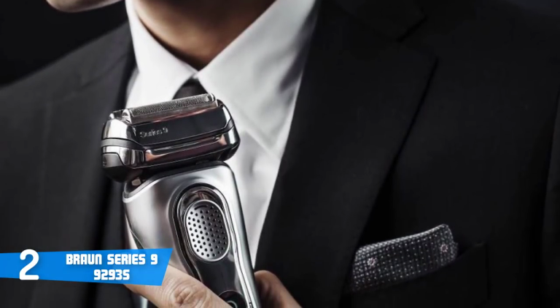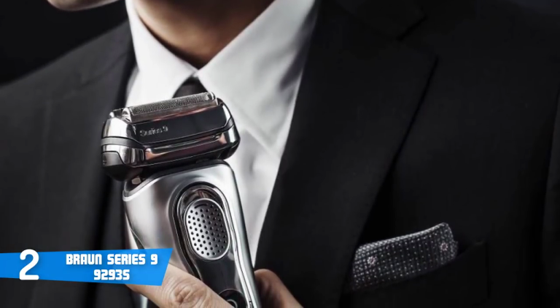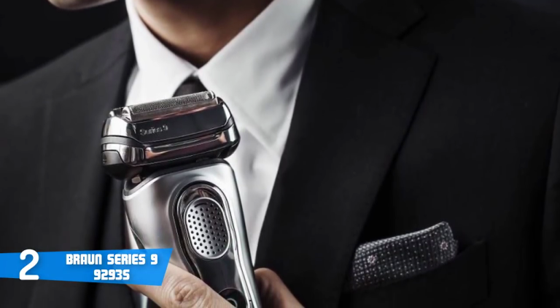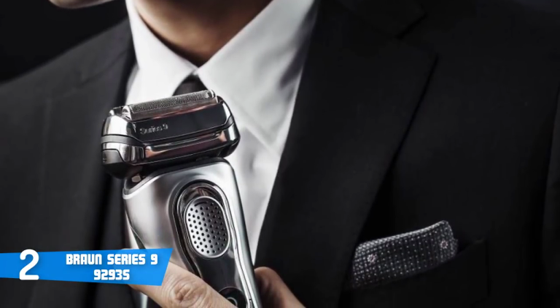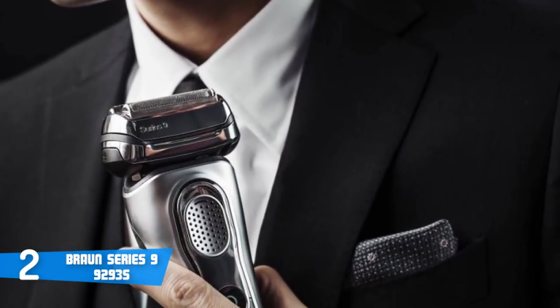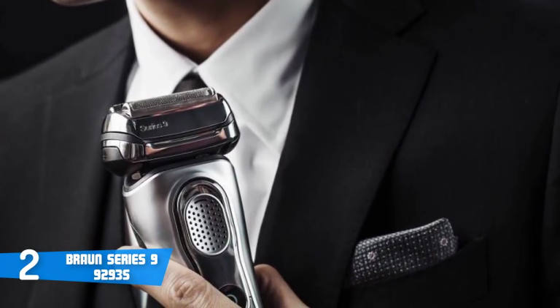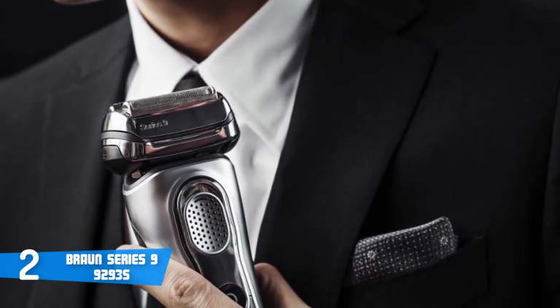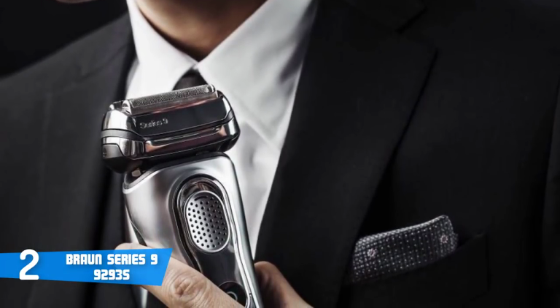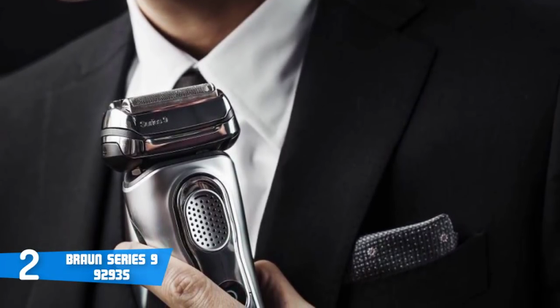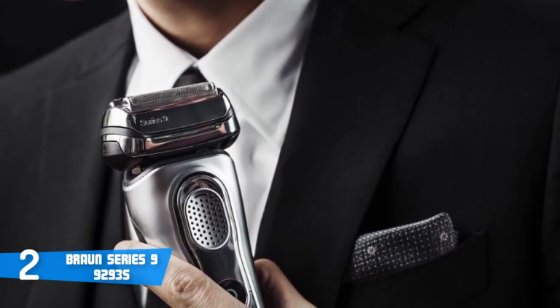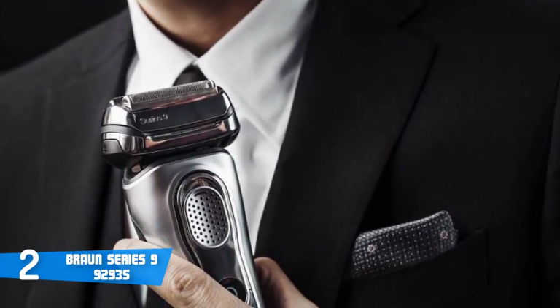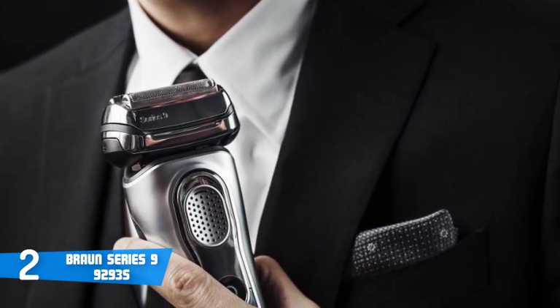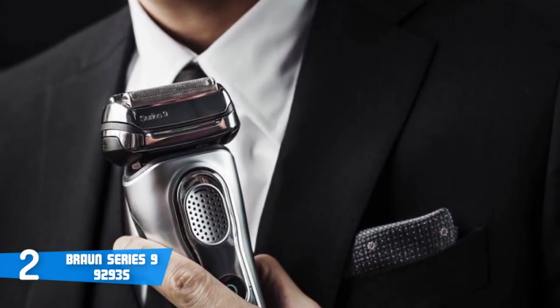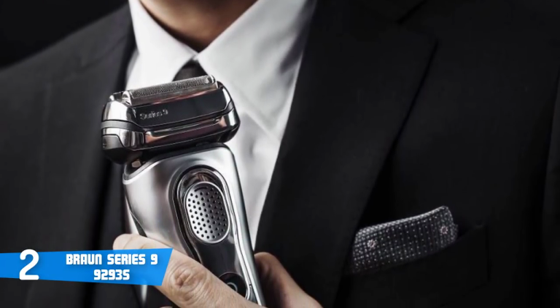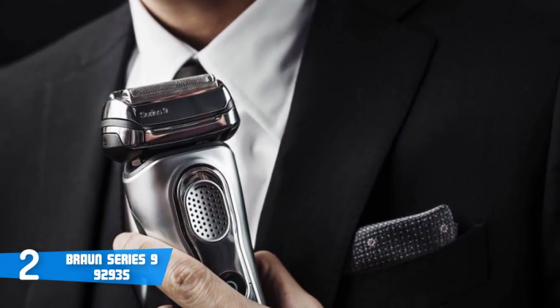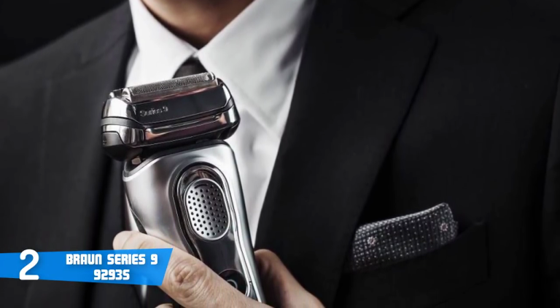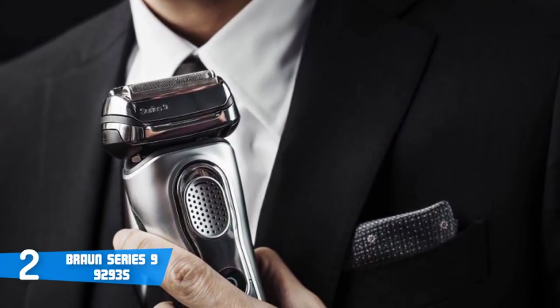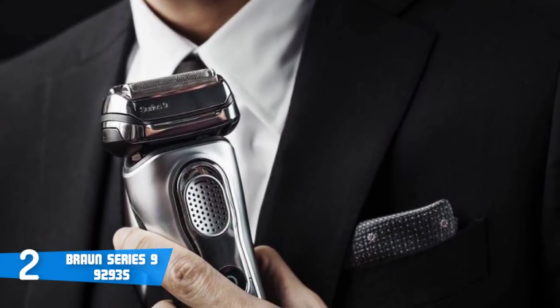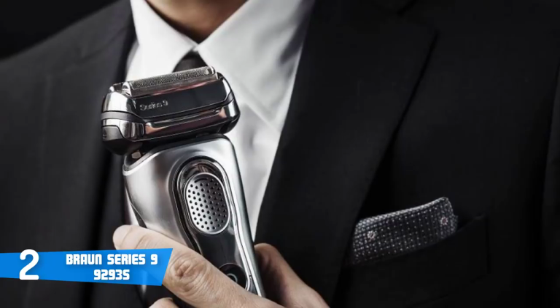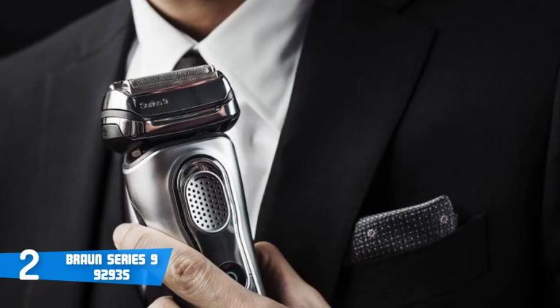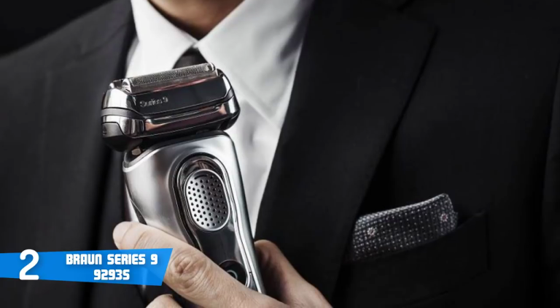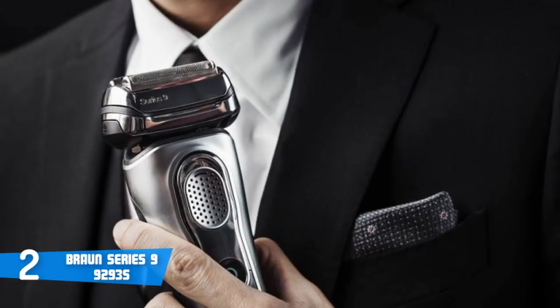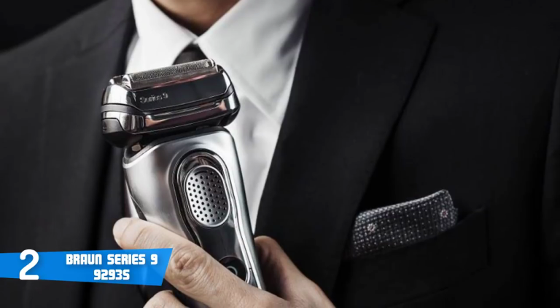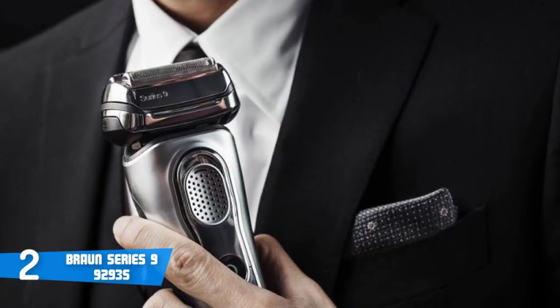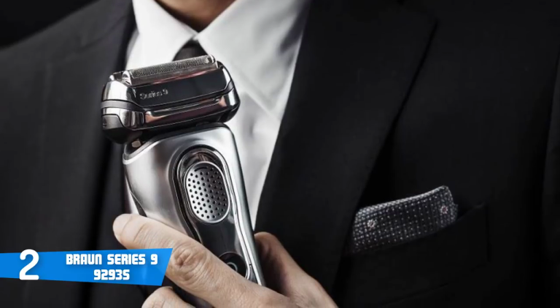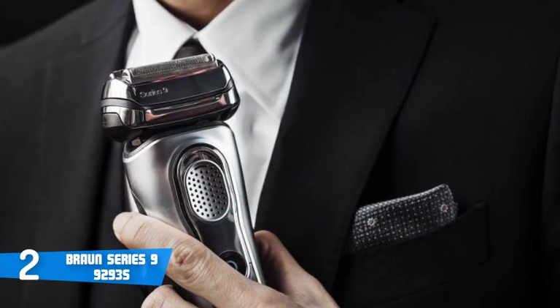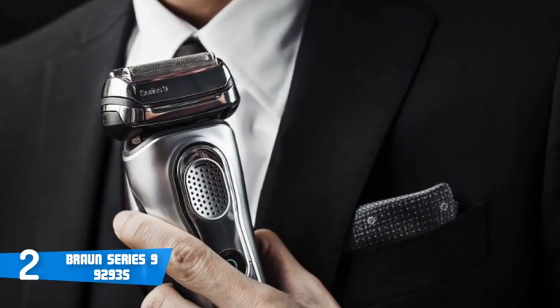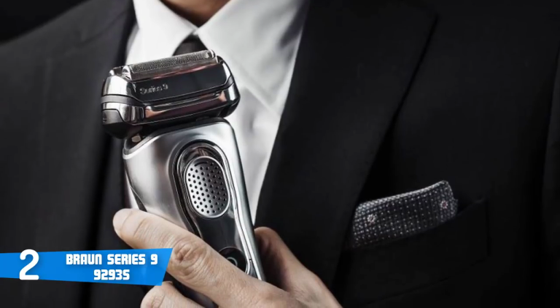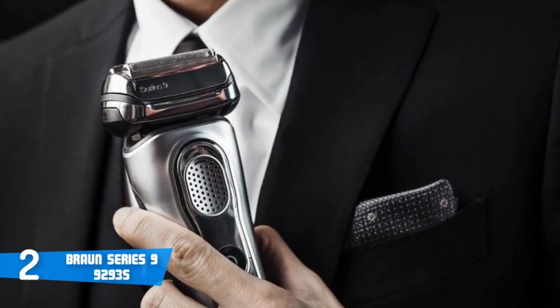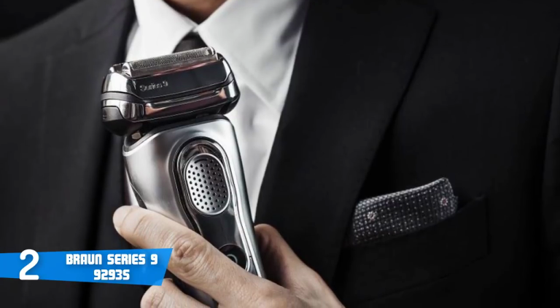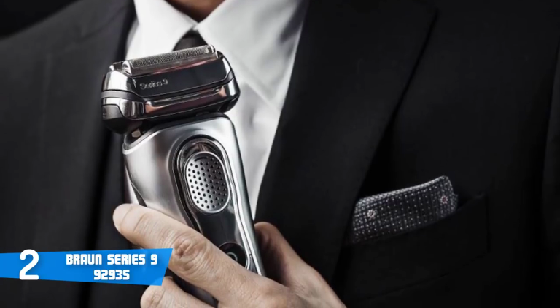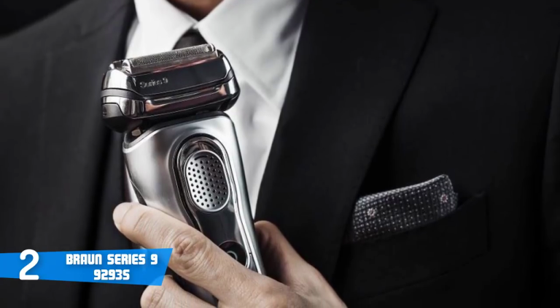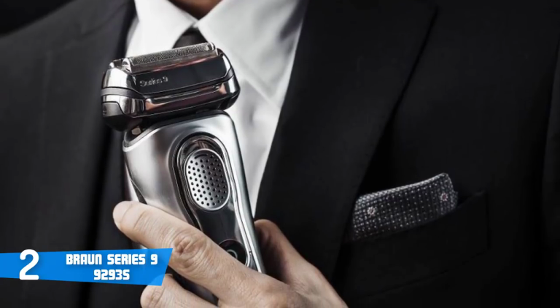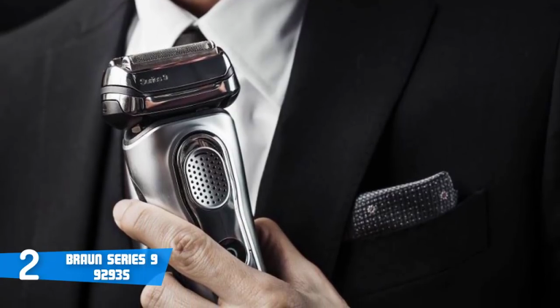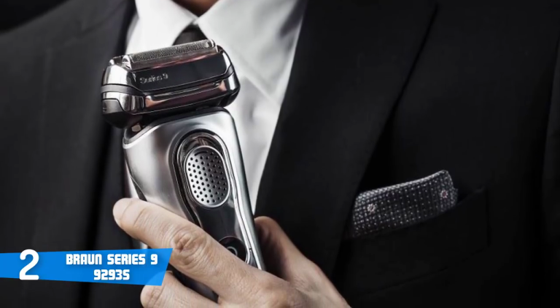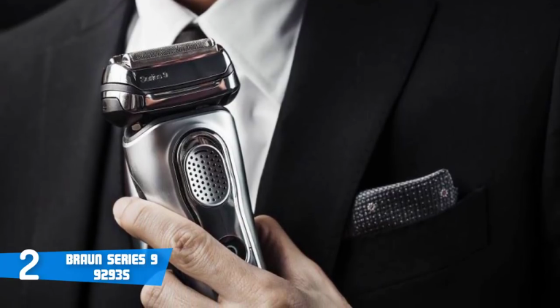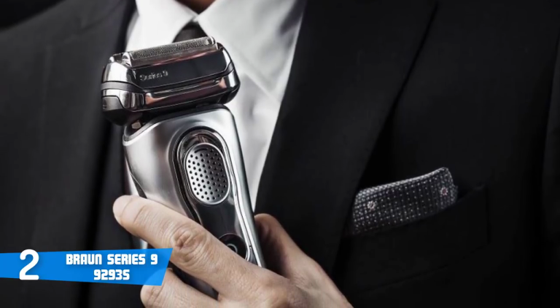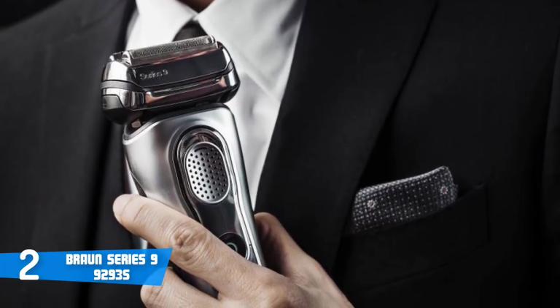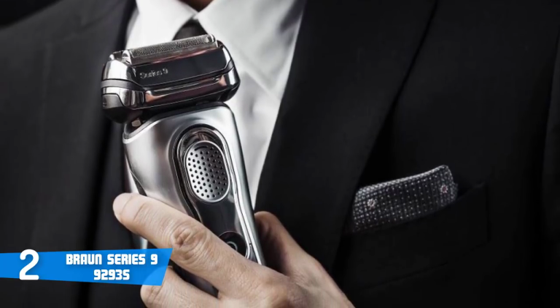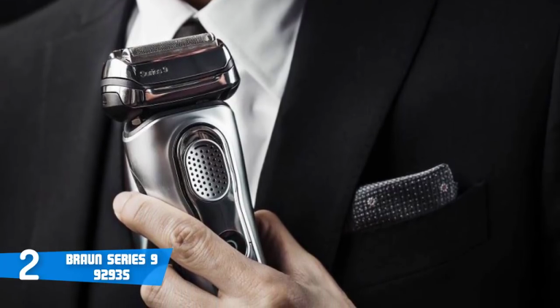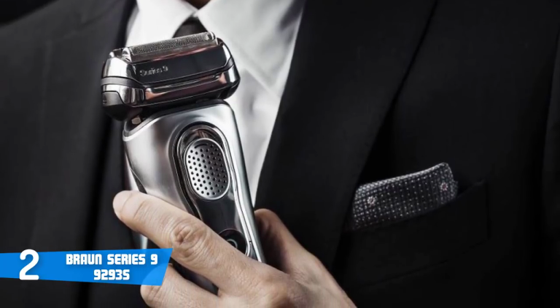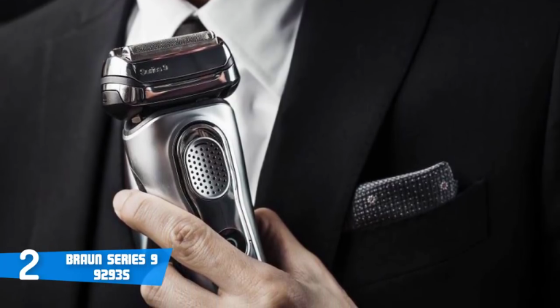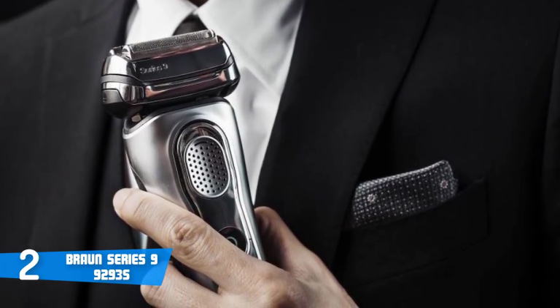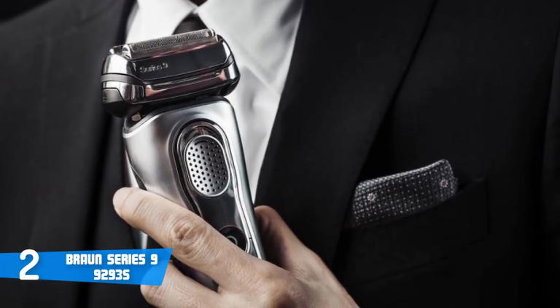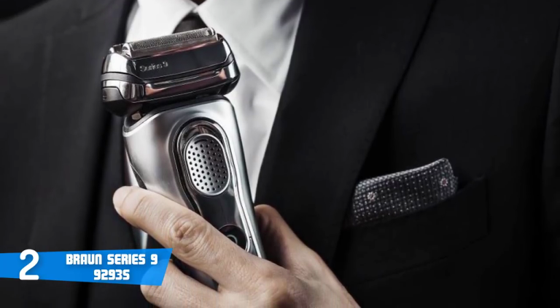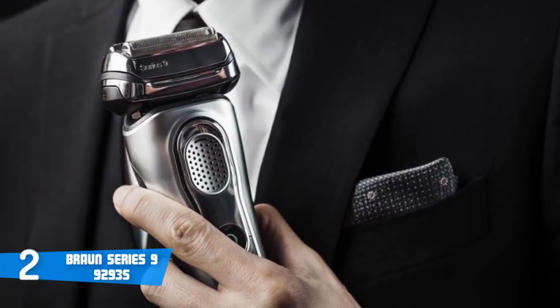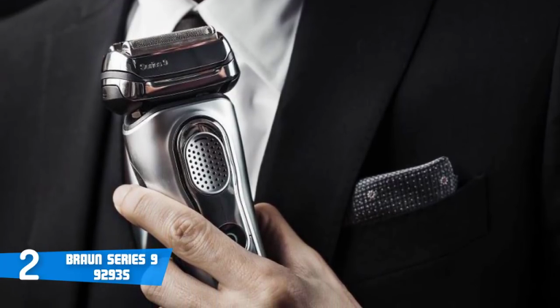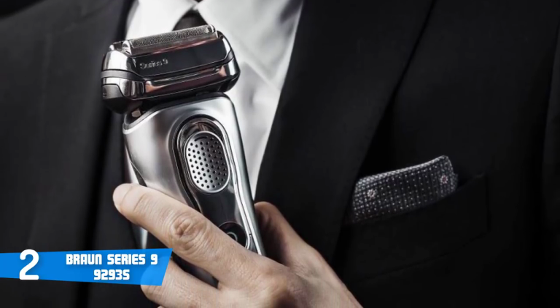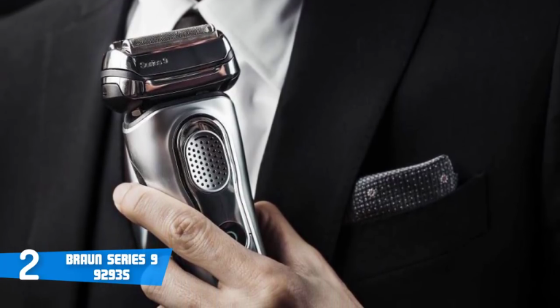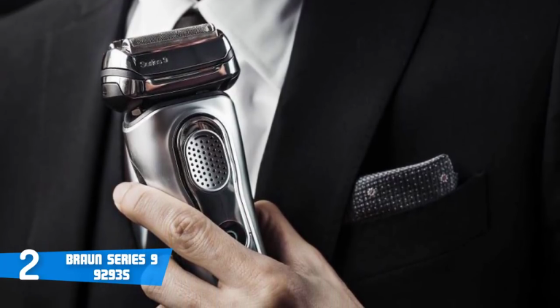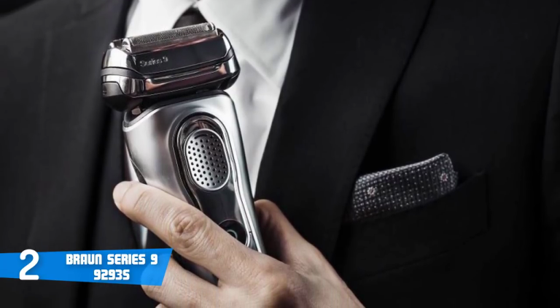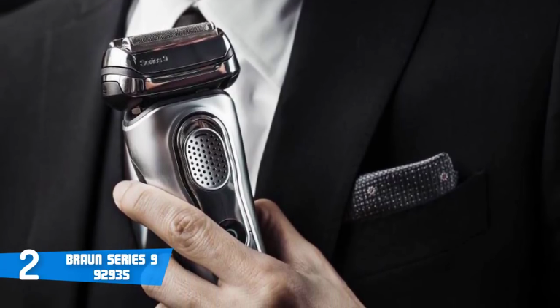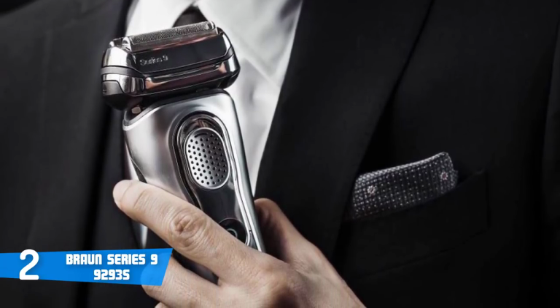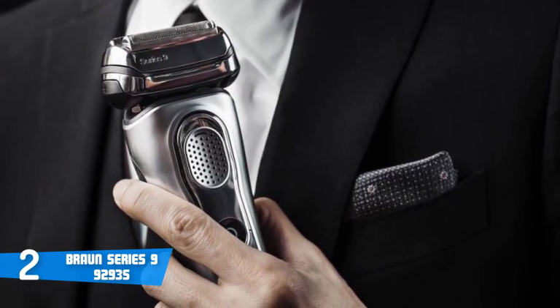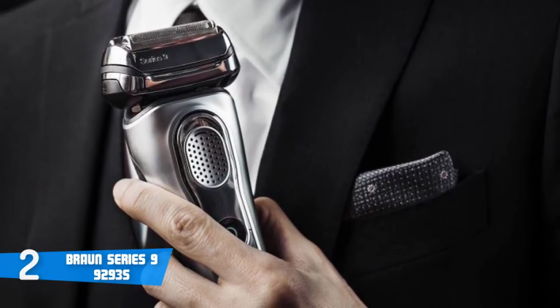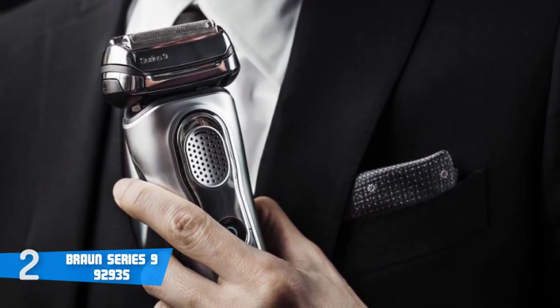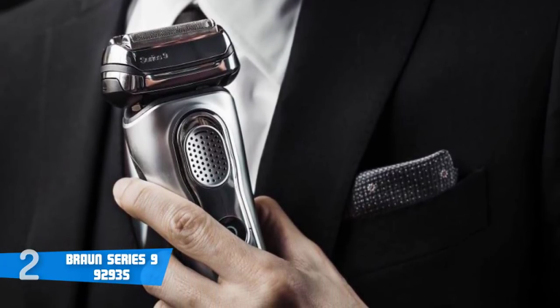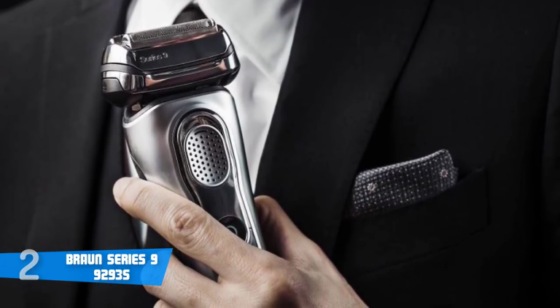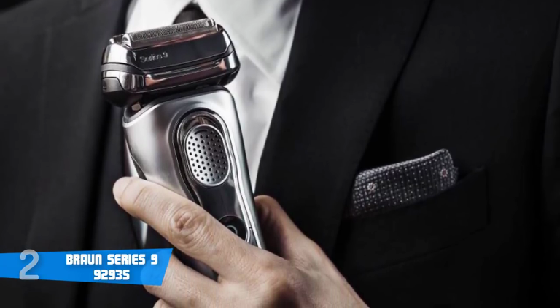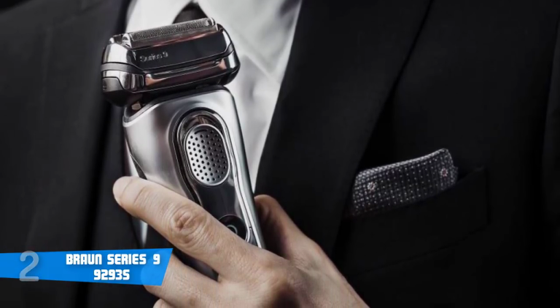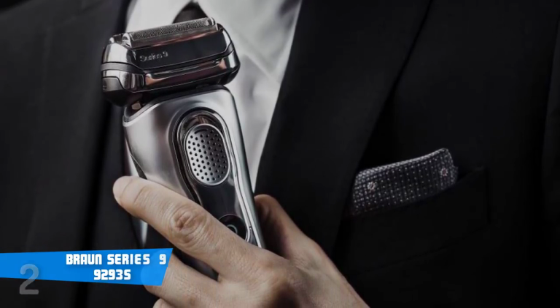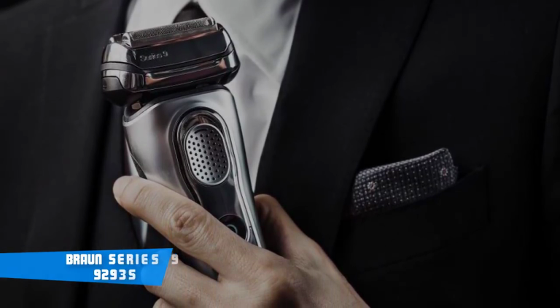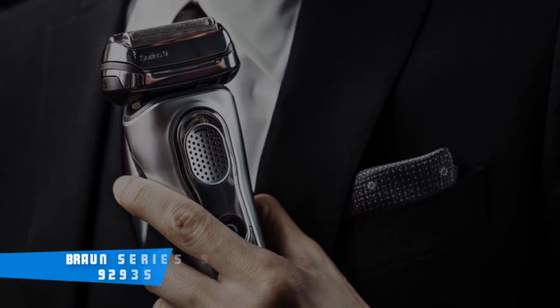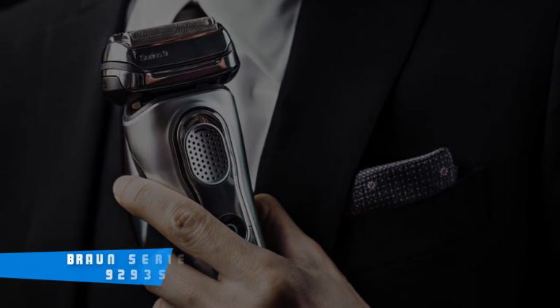To conclude, despite the price, this is a premium shaver in which I didn't find any flaws, and it's great for any kind of use.